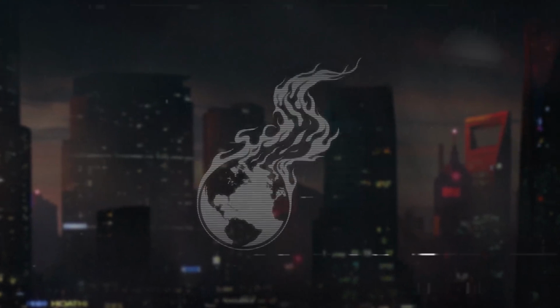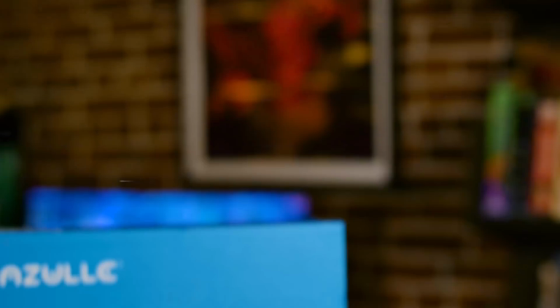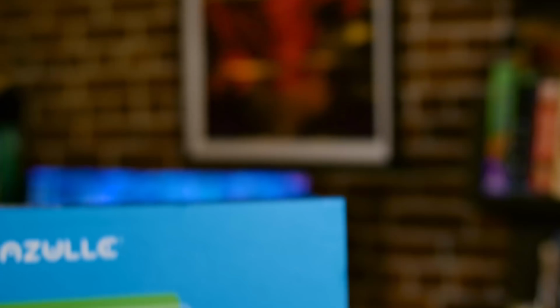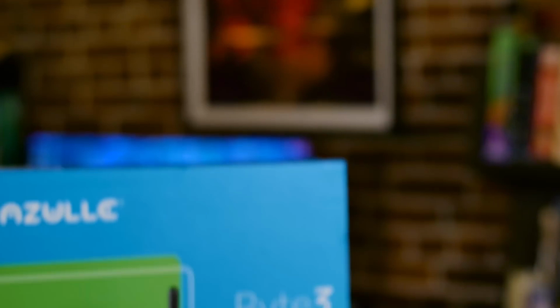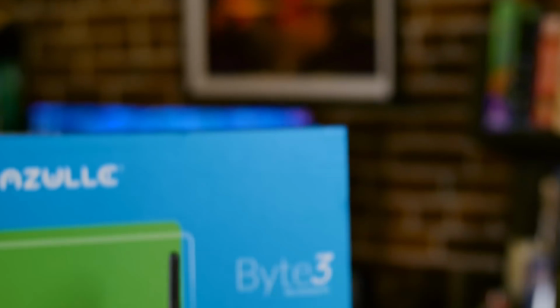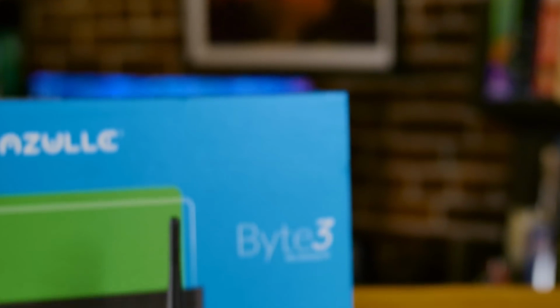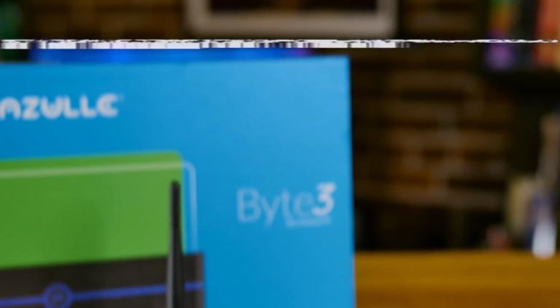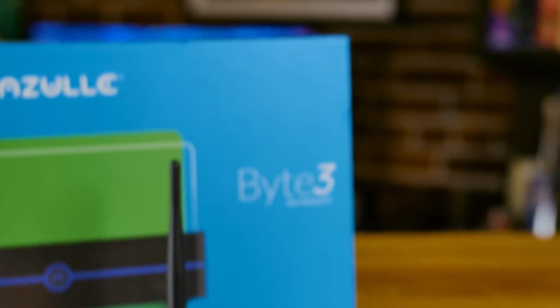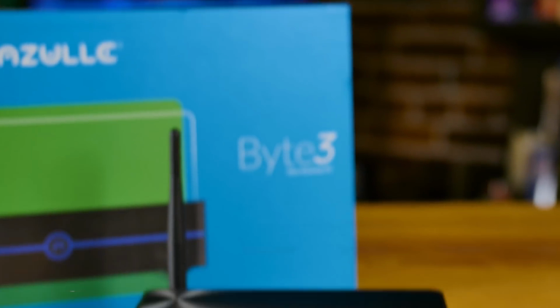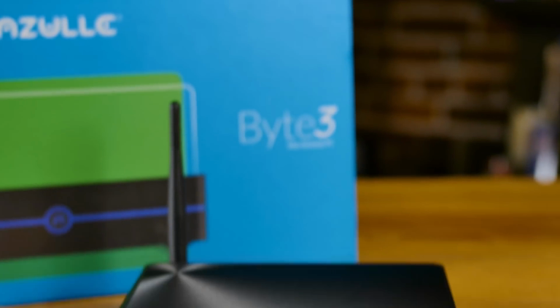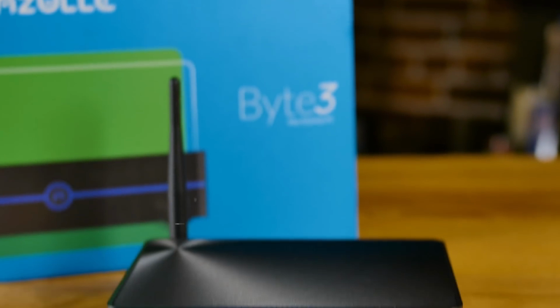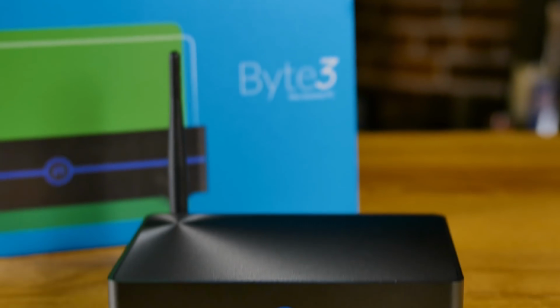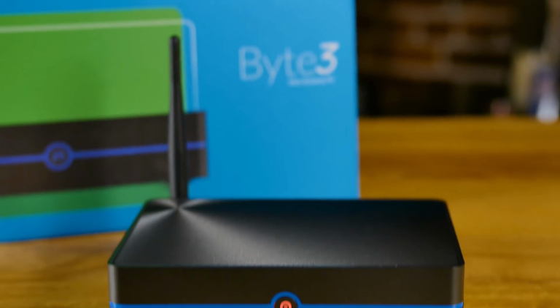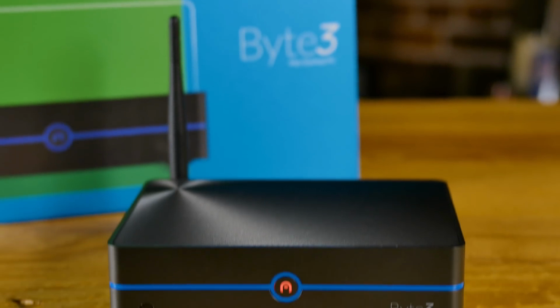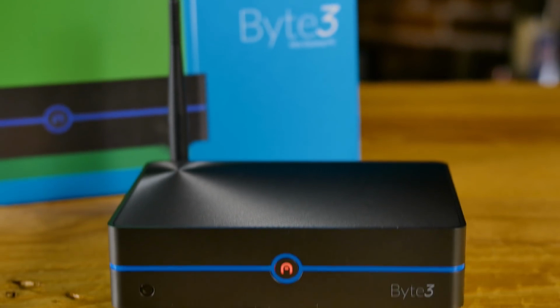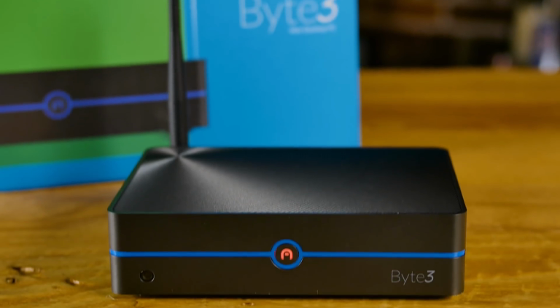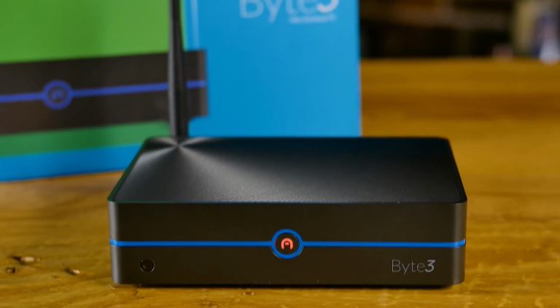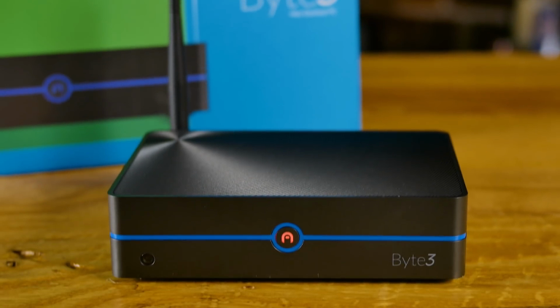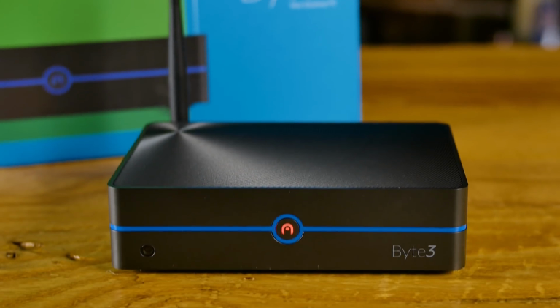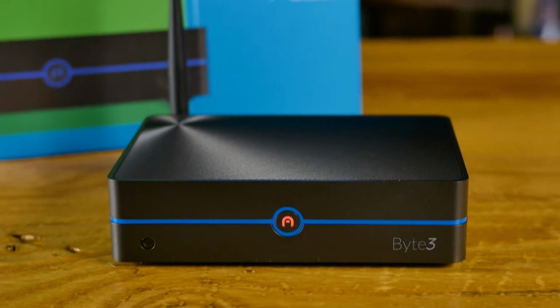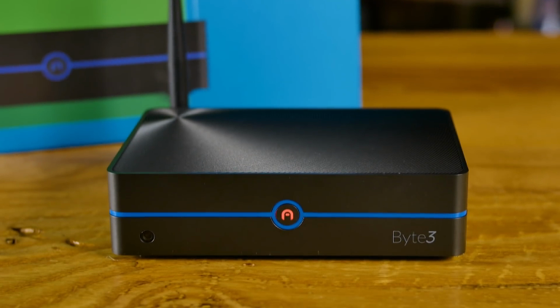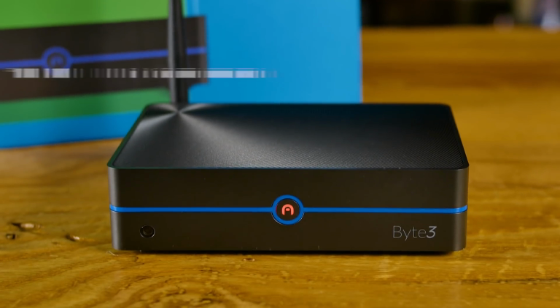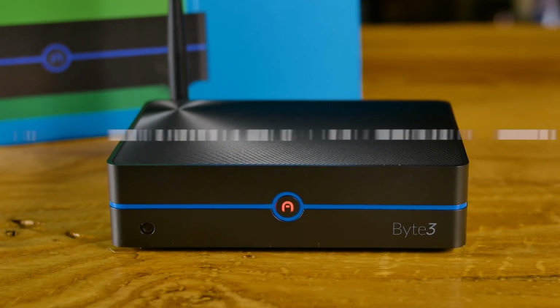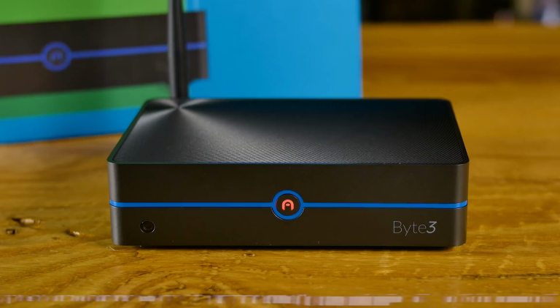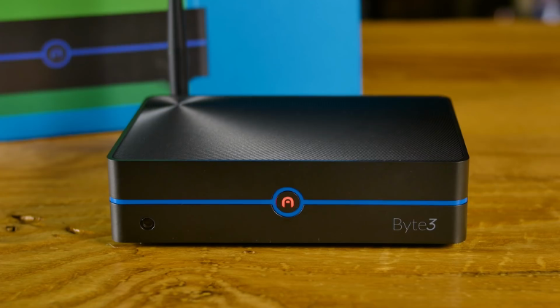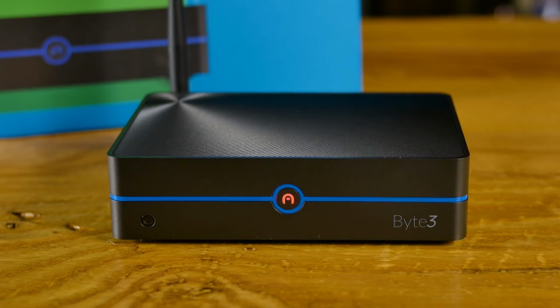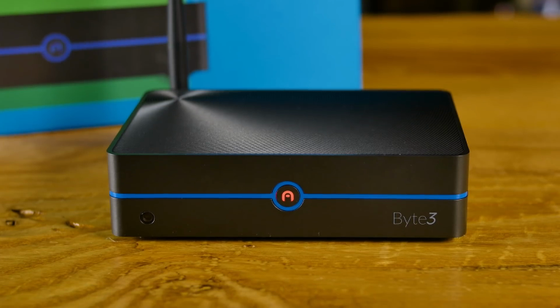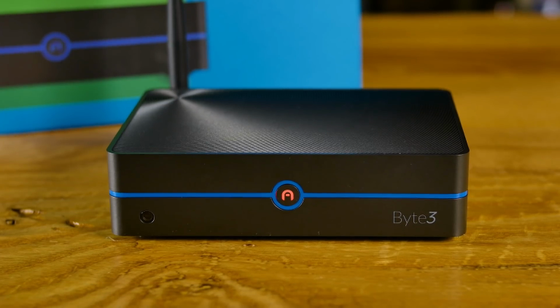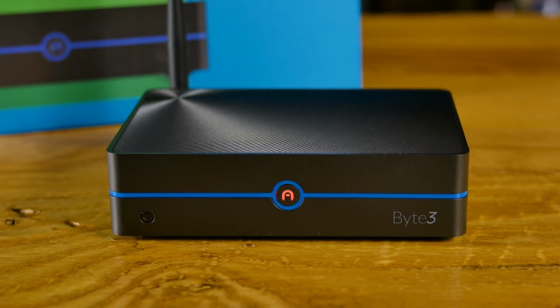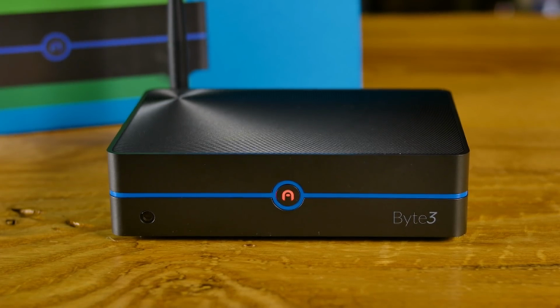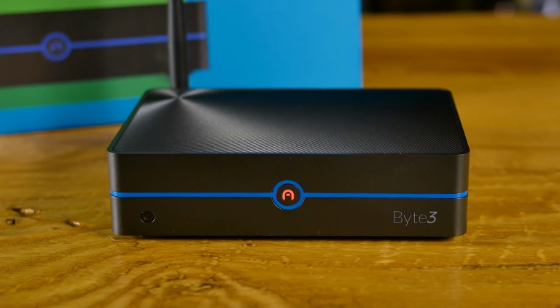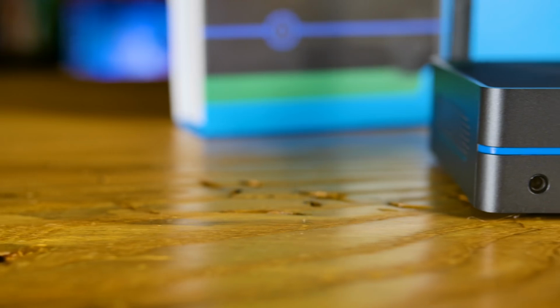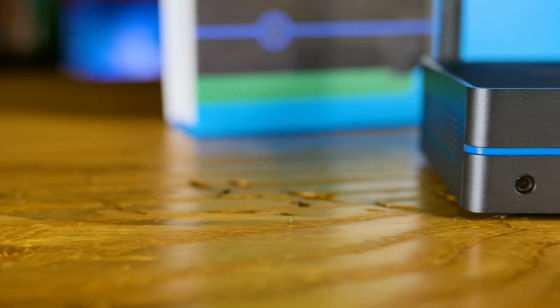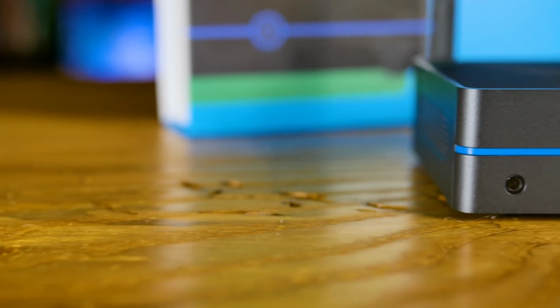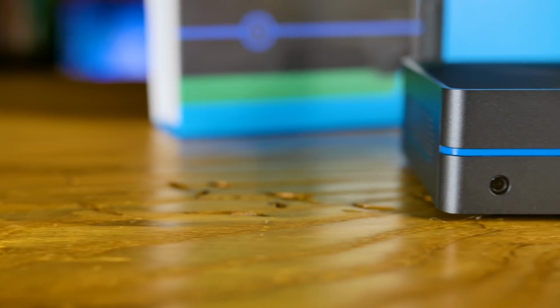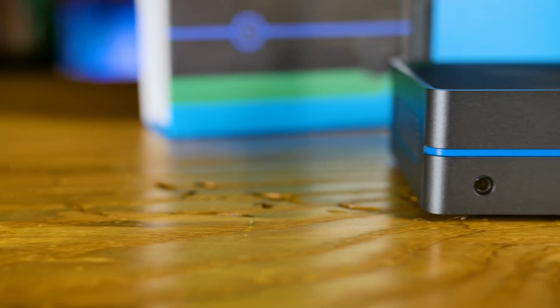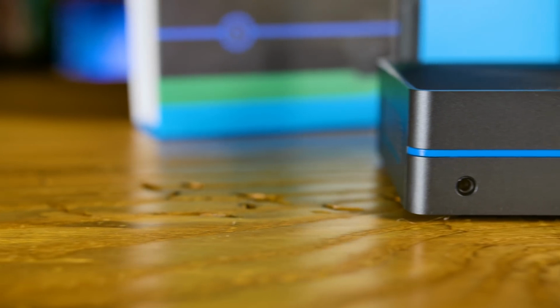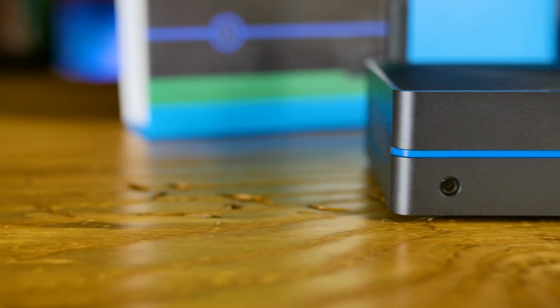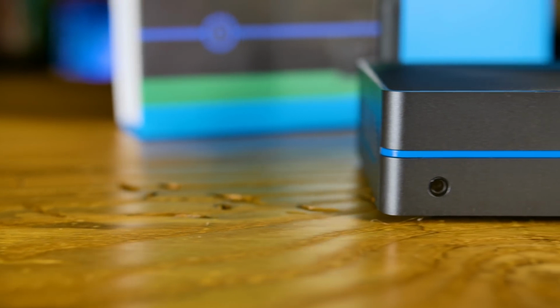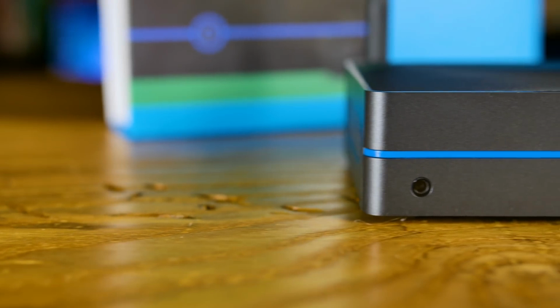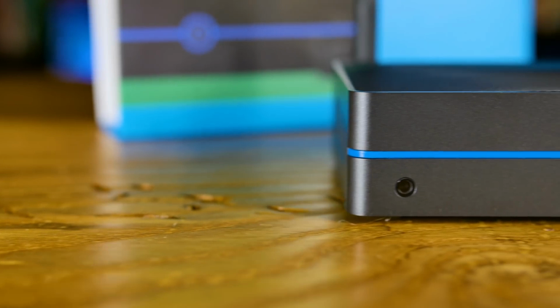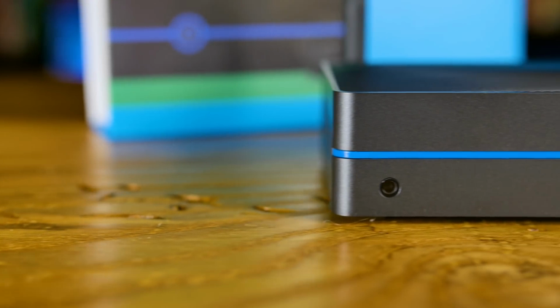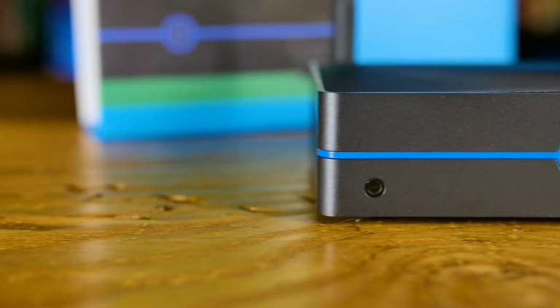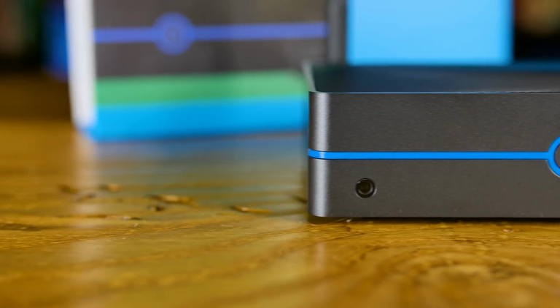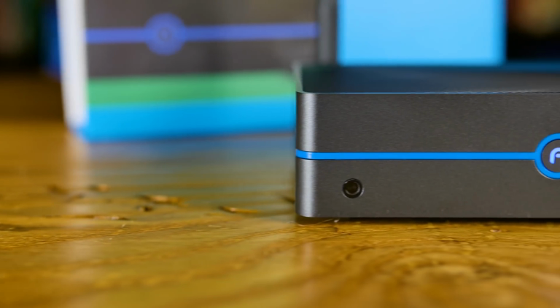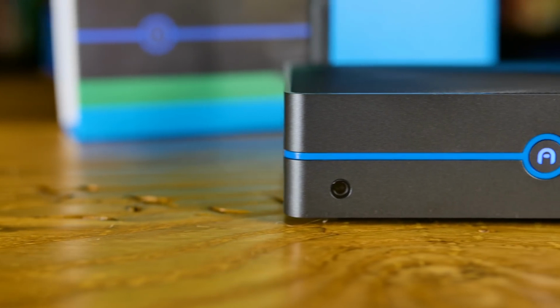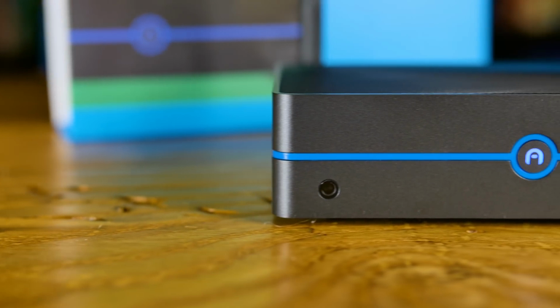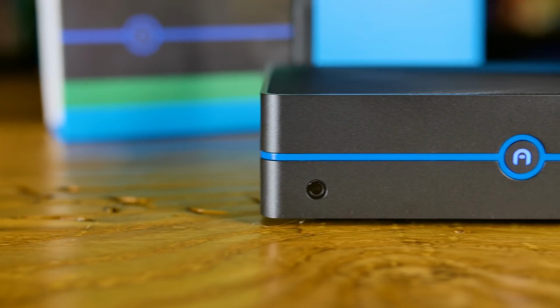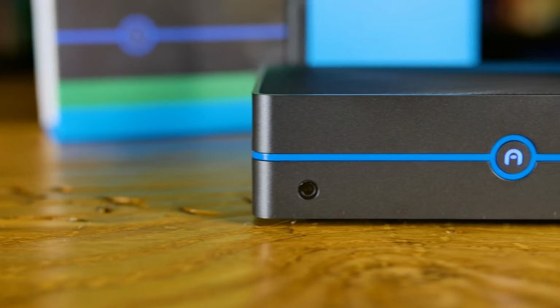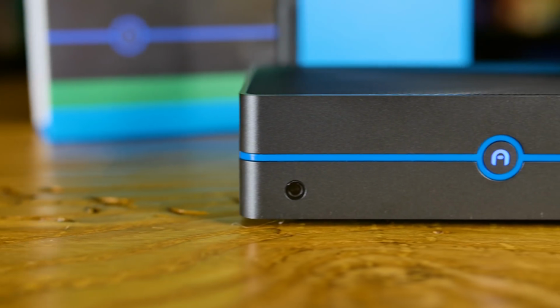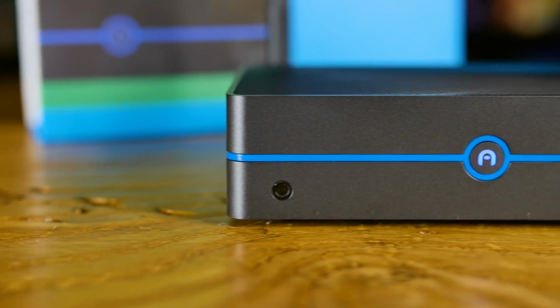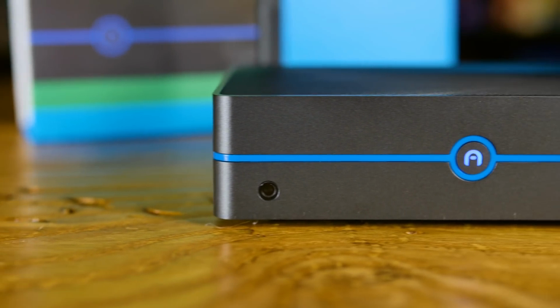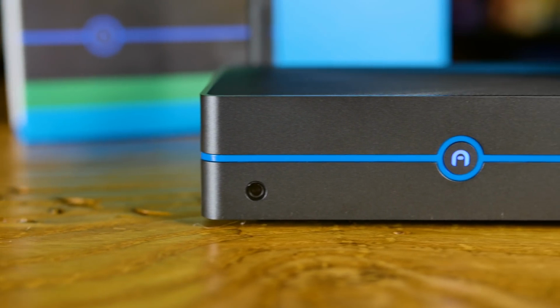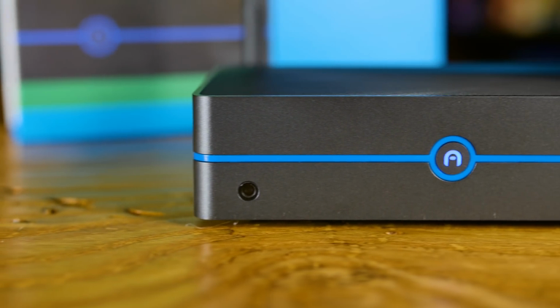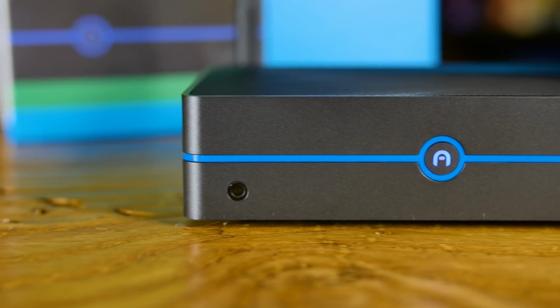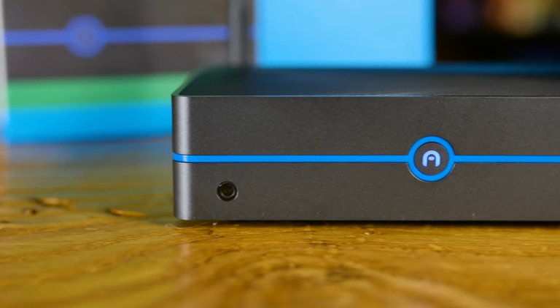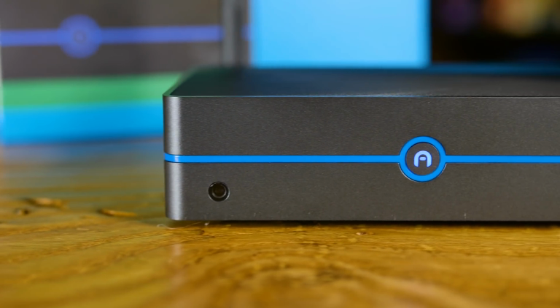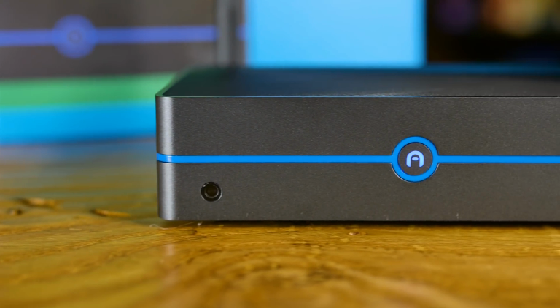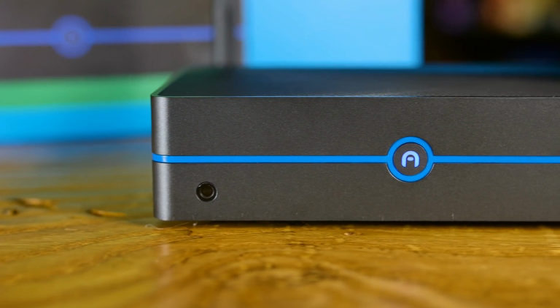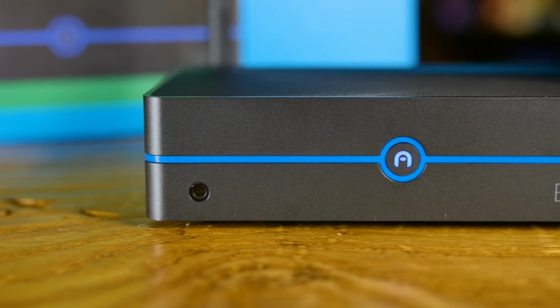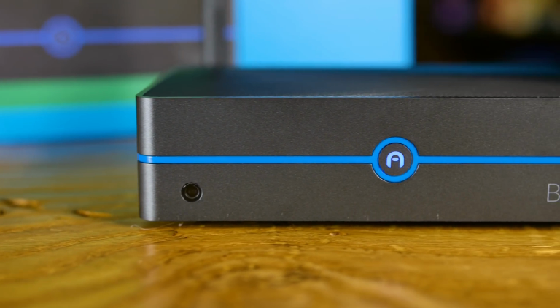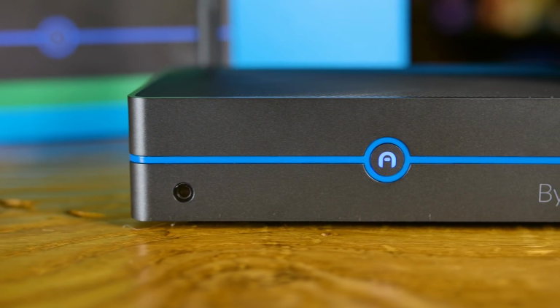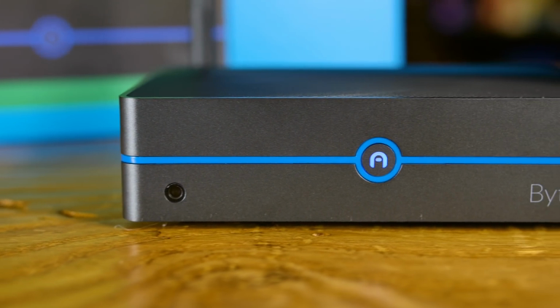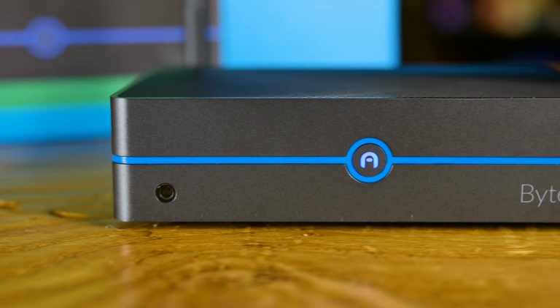For its size, it's pretty powerful. This is the Byte 3 from Azul. Now we looked at some of their stuff before, like their mini PC sticks and some of their mini PCs.